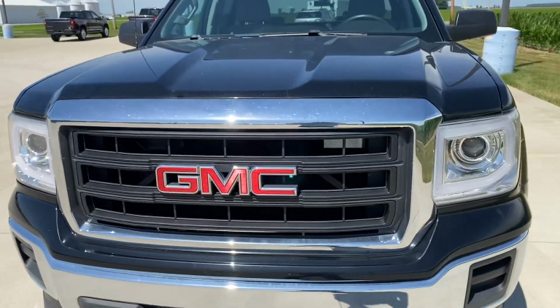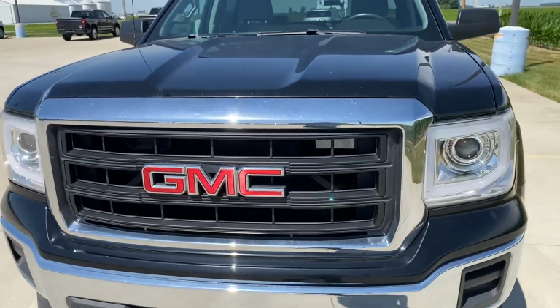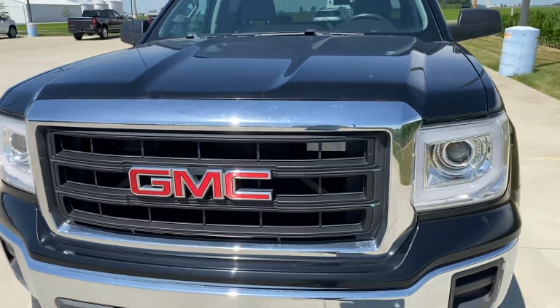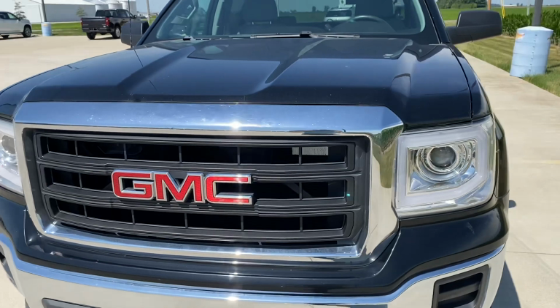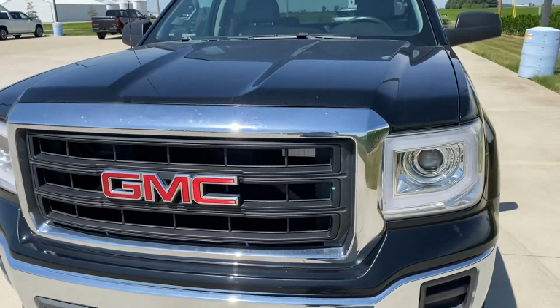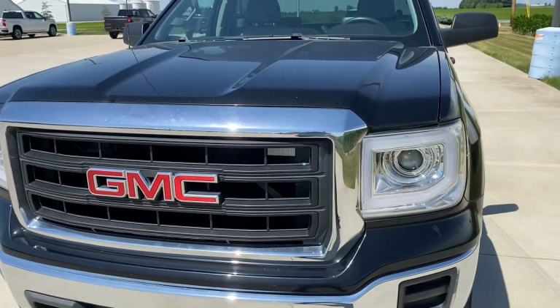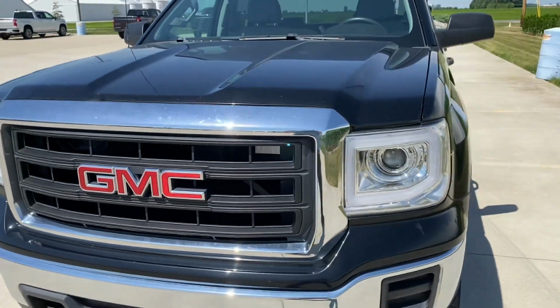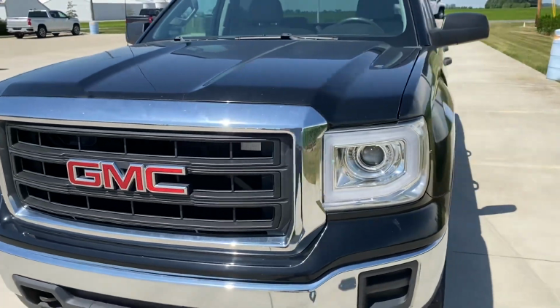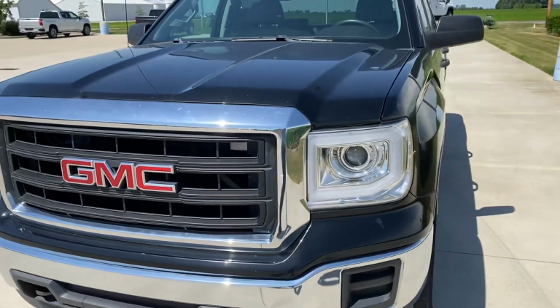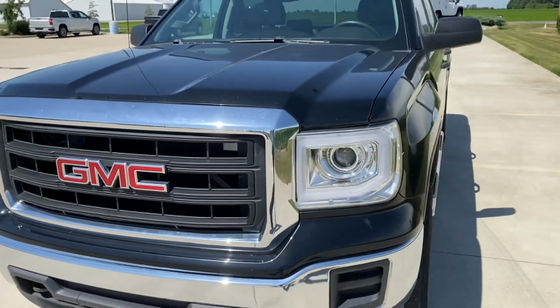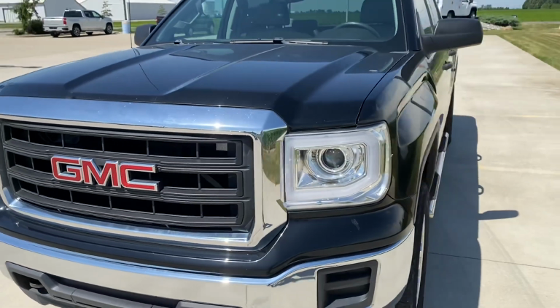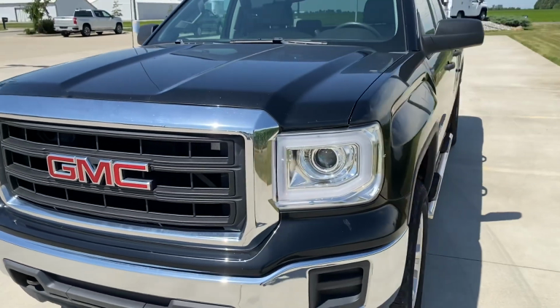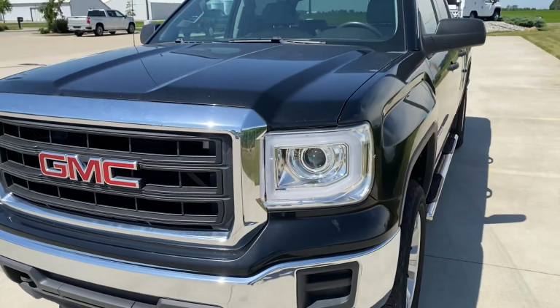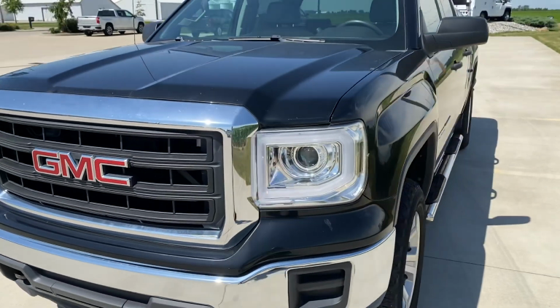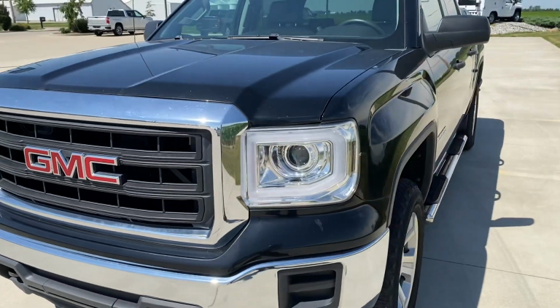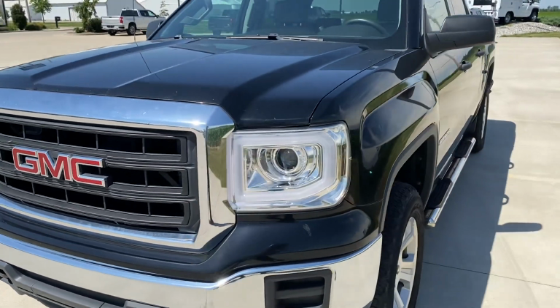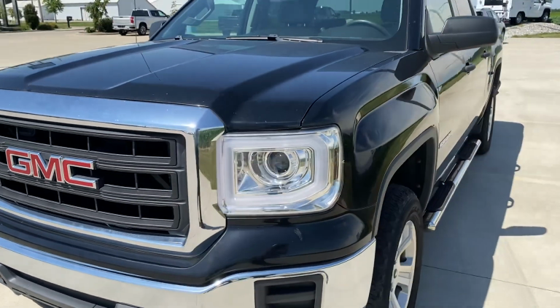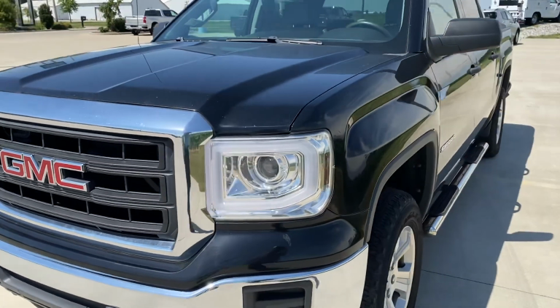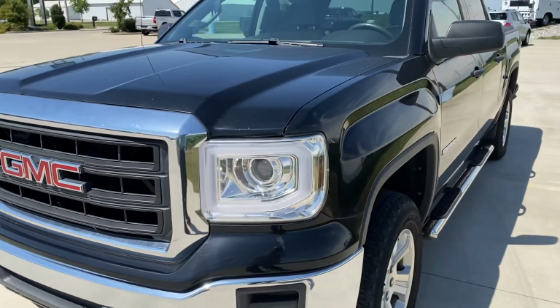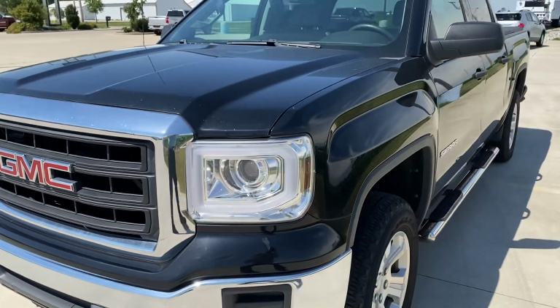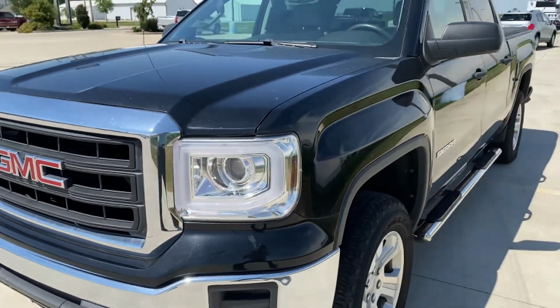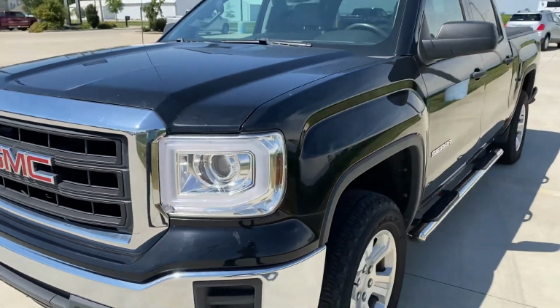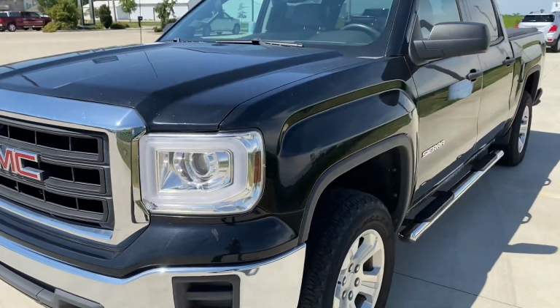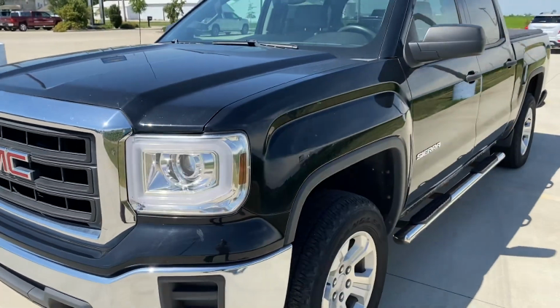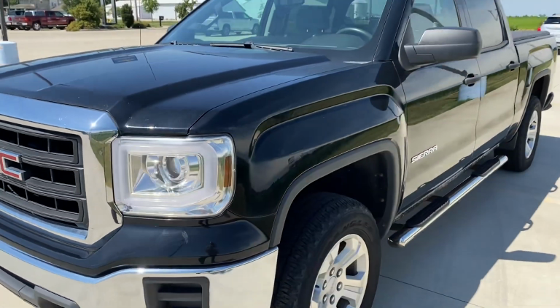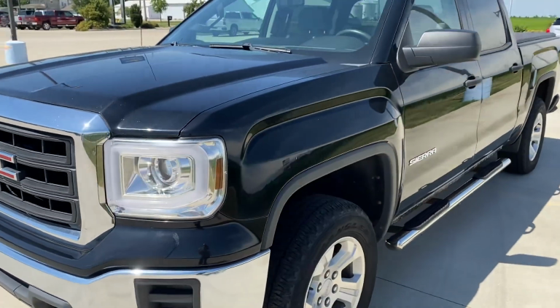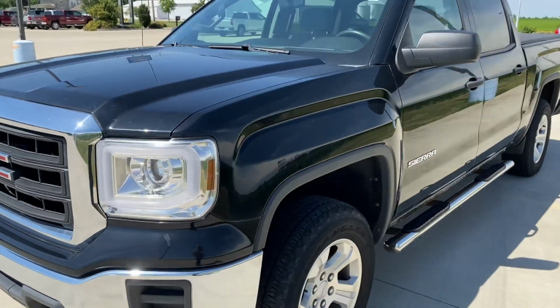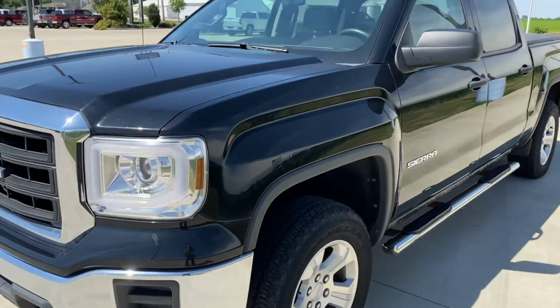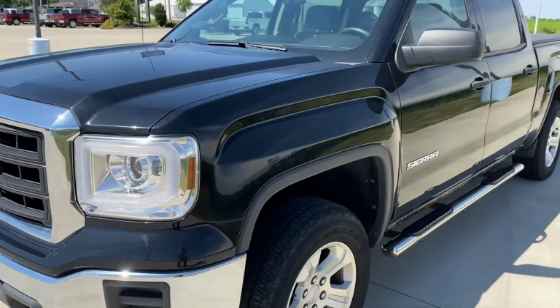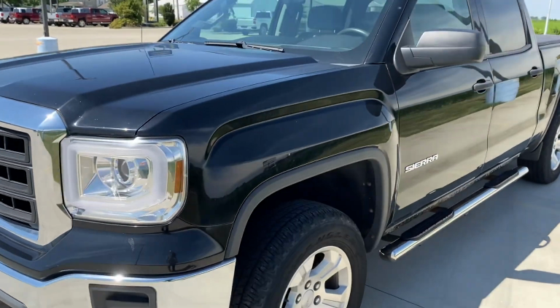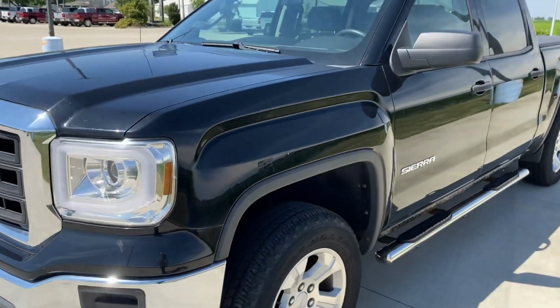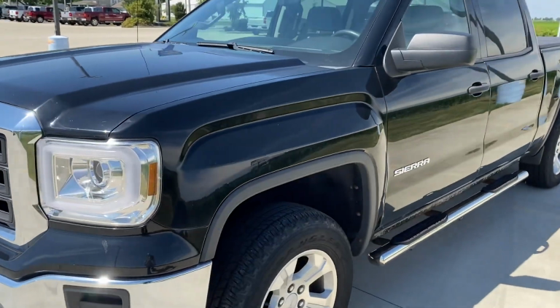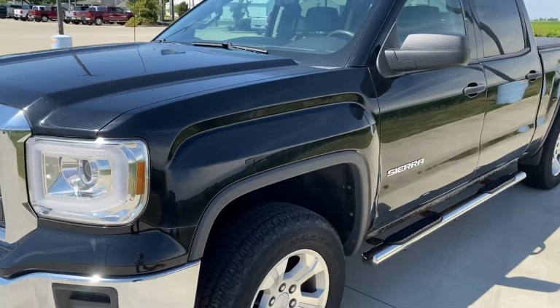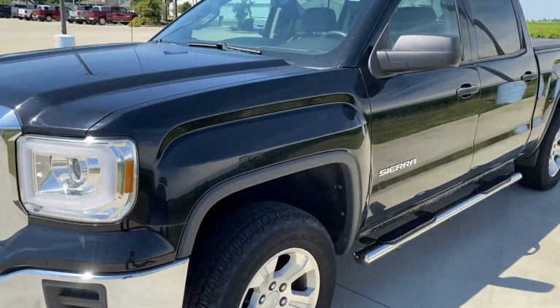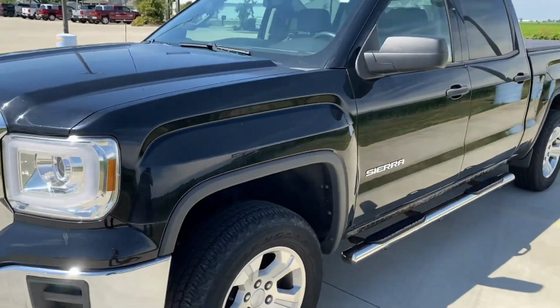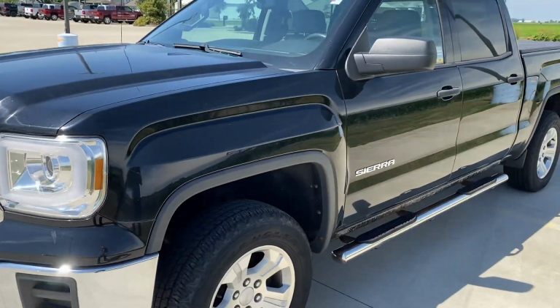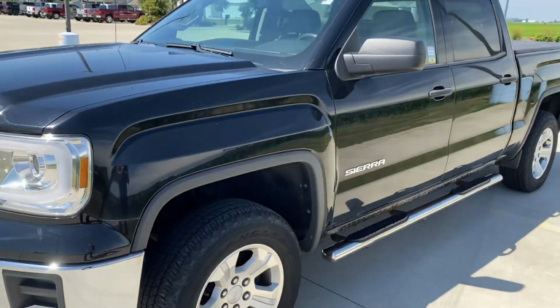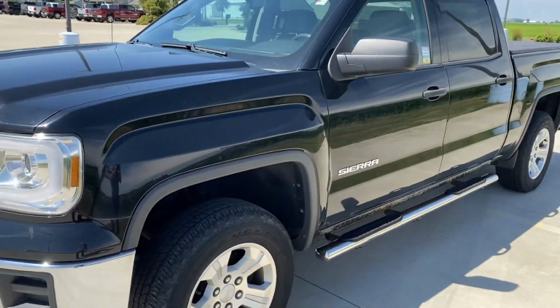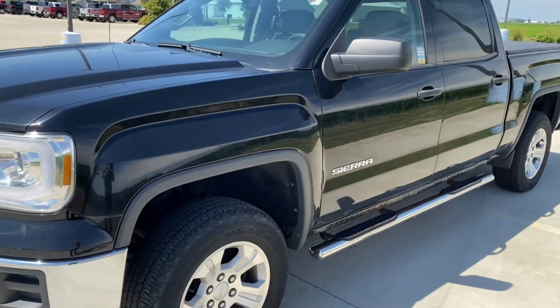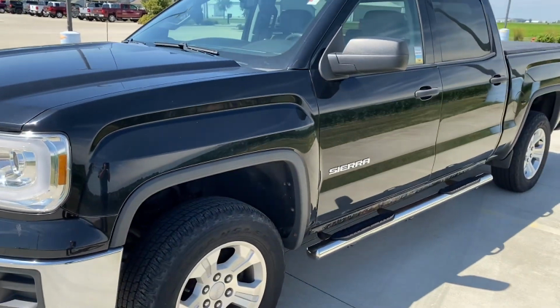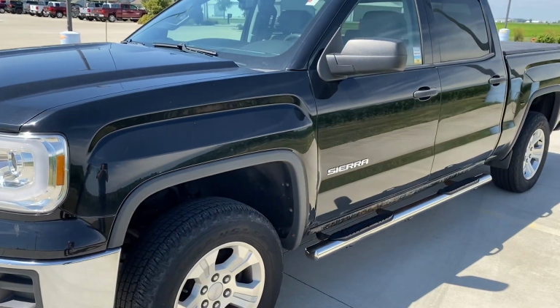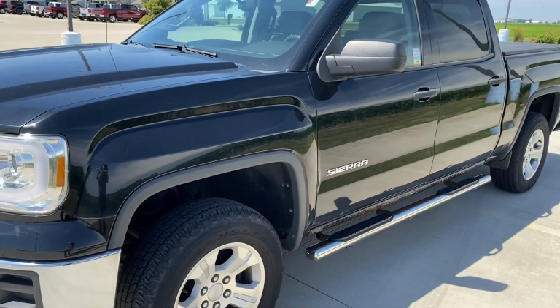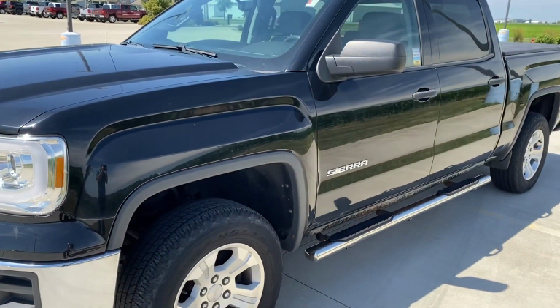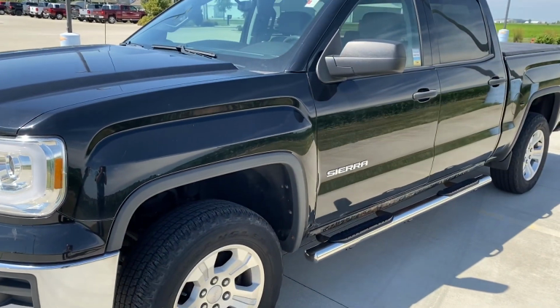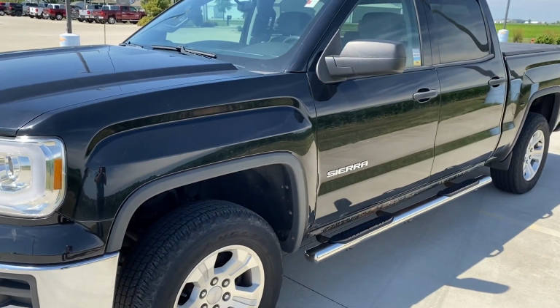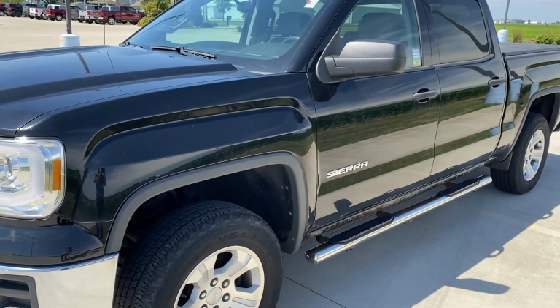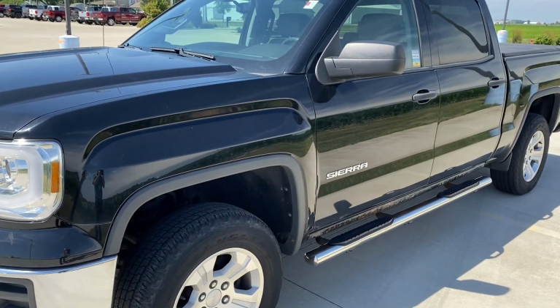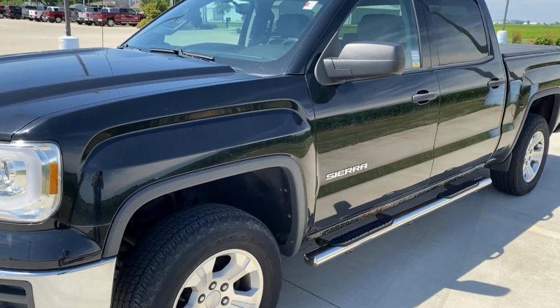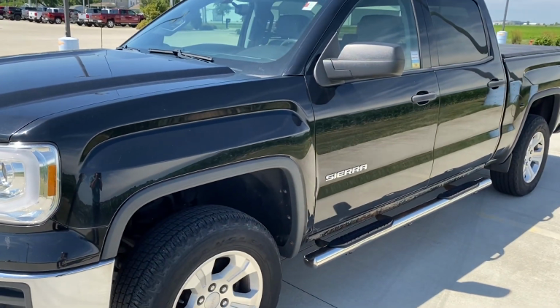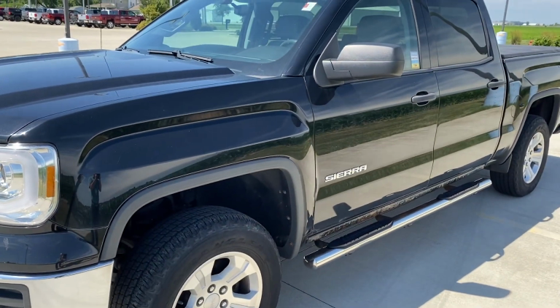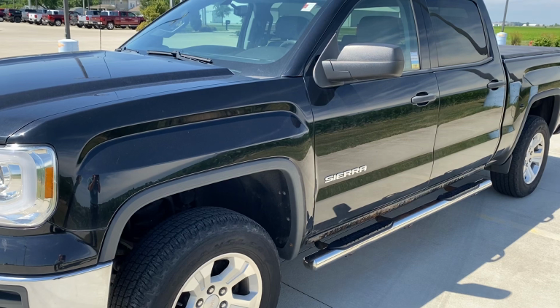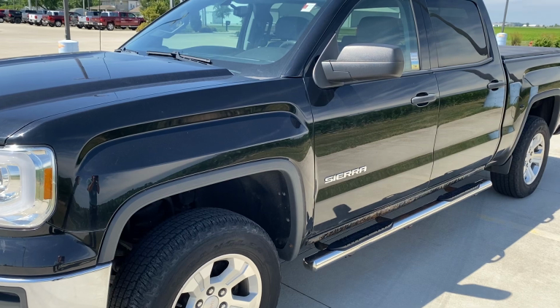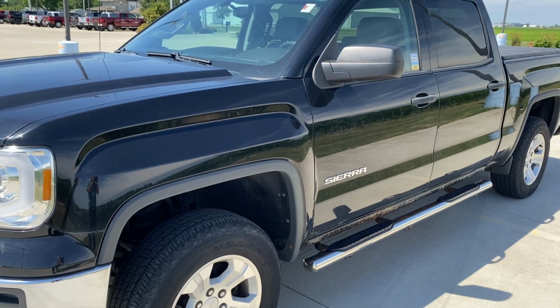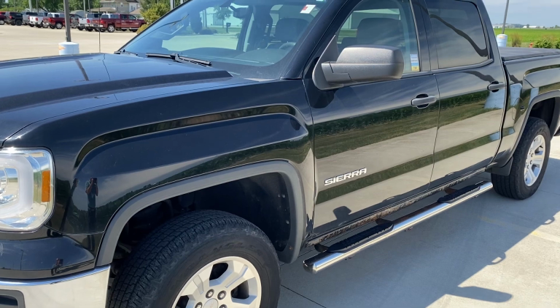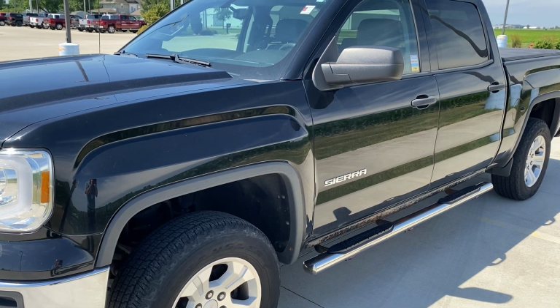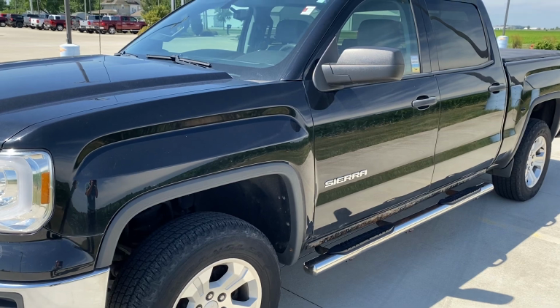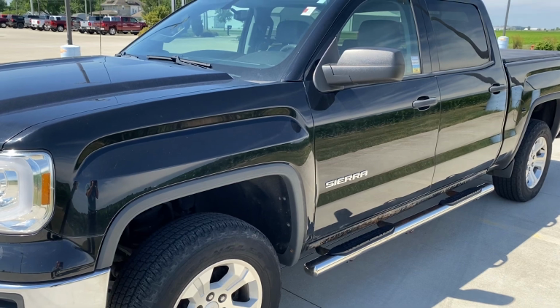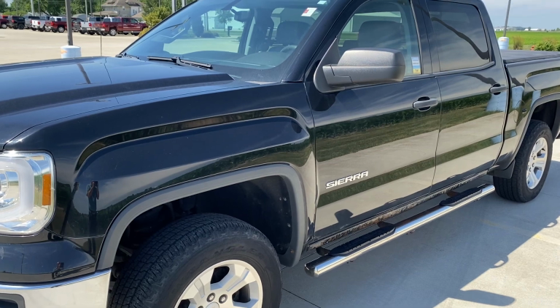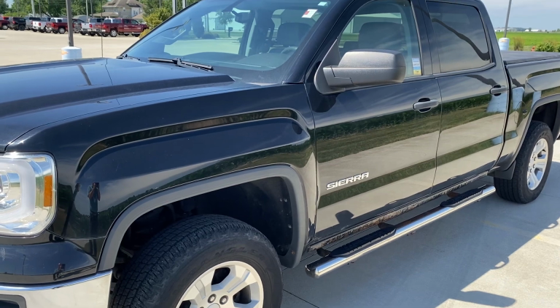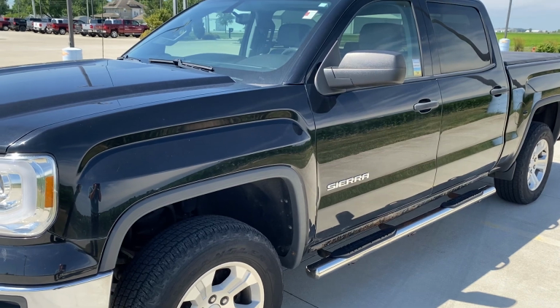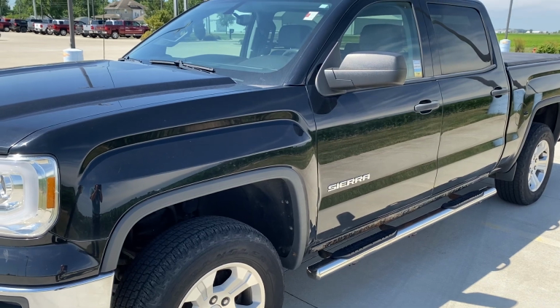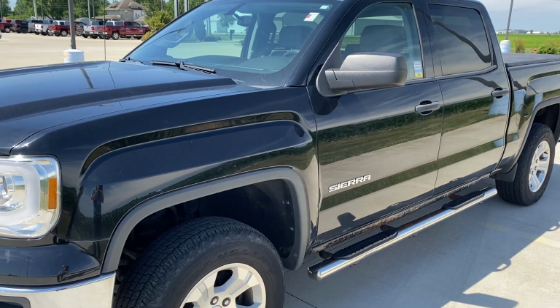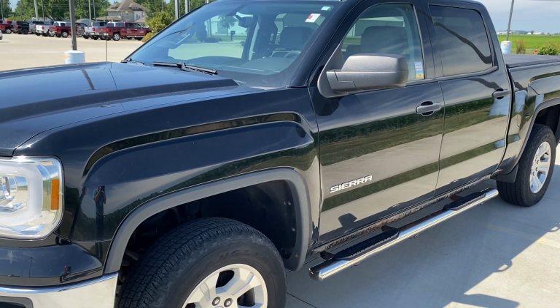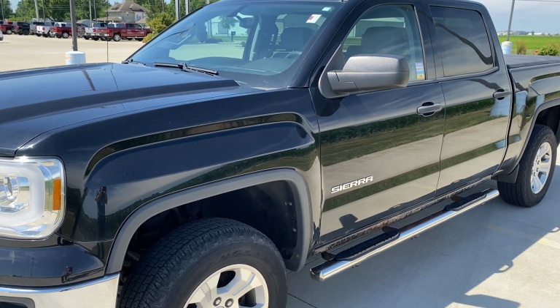Once again, it's a 2014 Sierra base, four-wheel drive crew cab. Thank you.